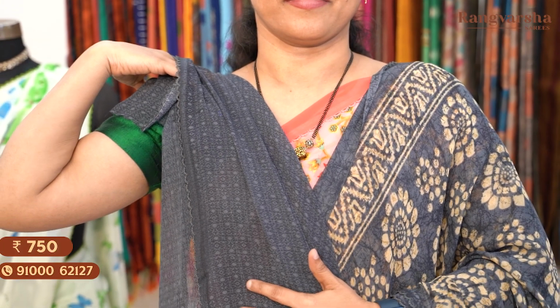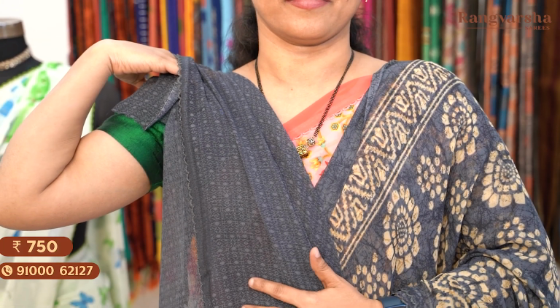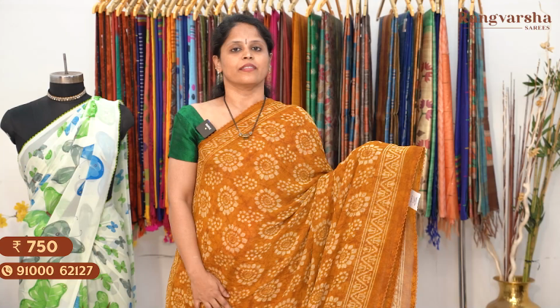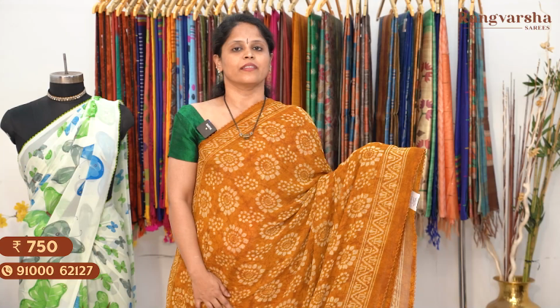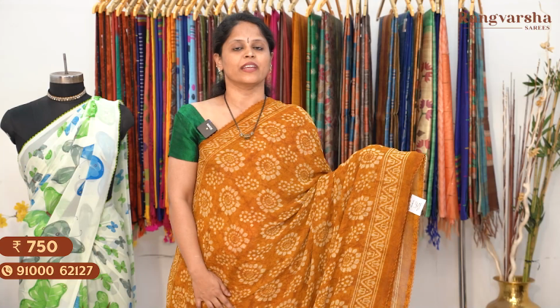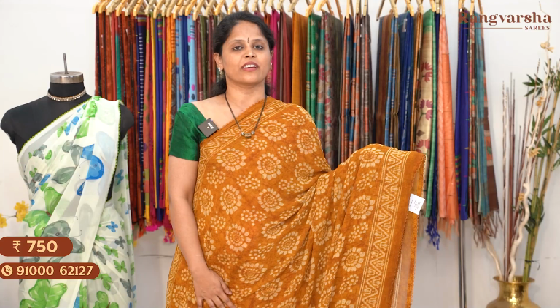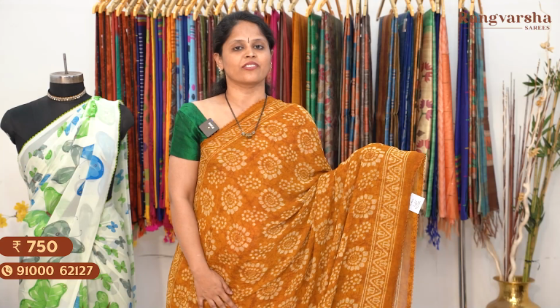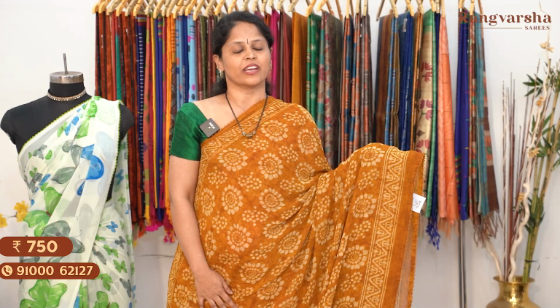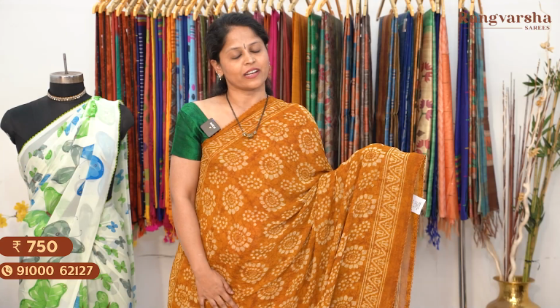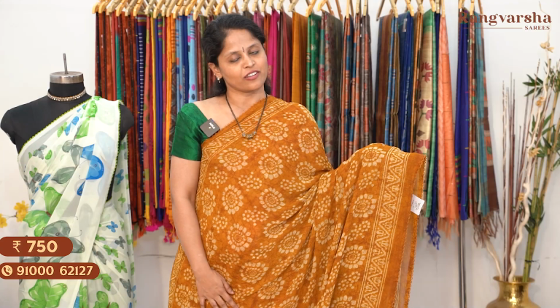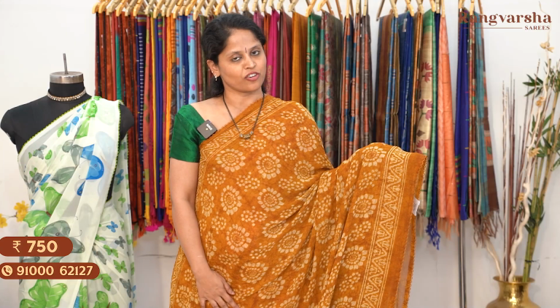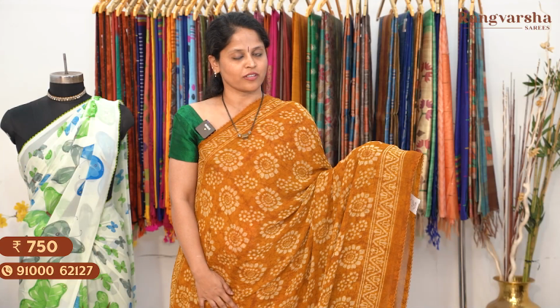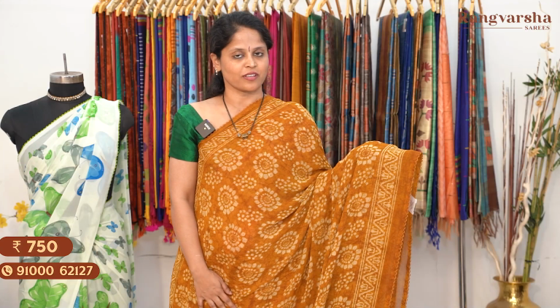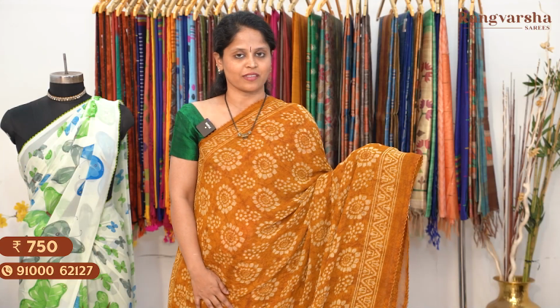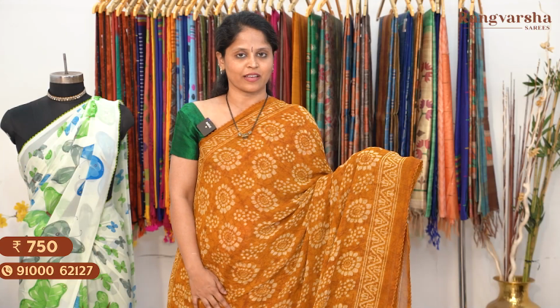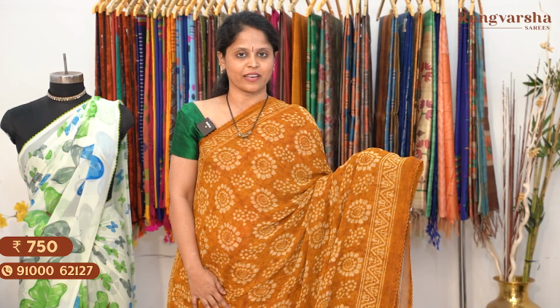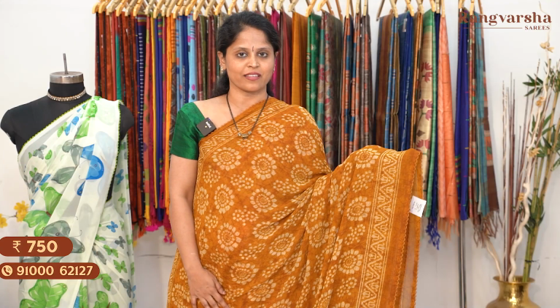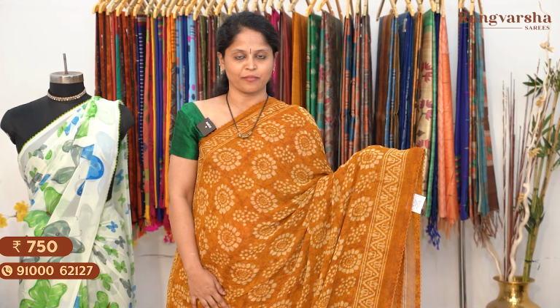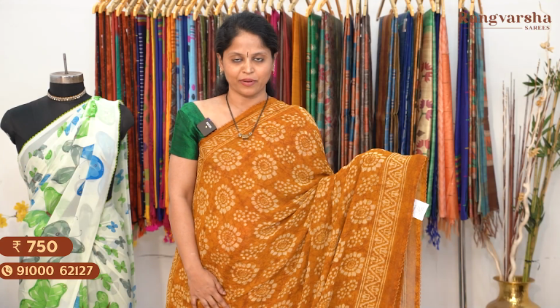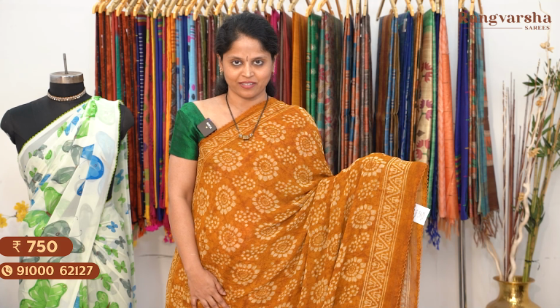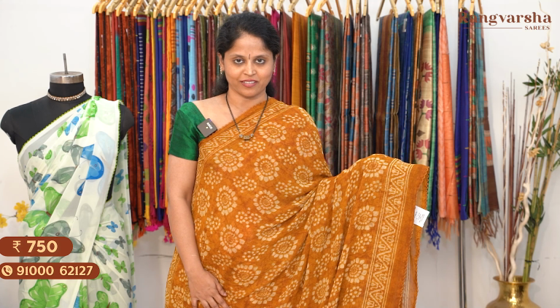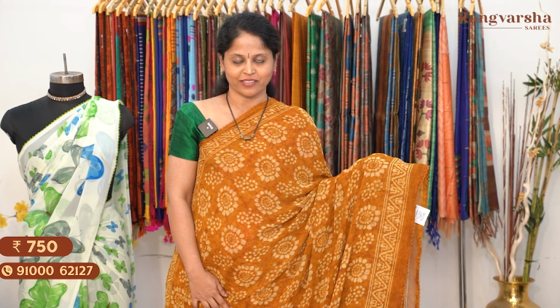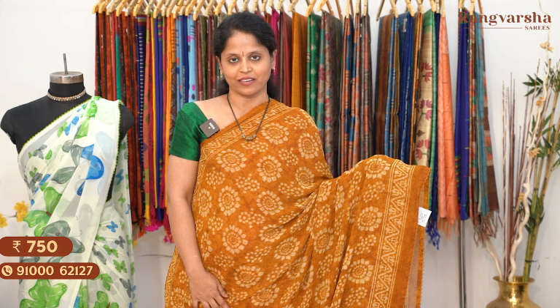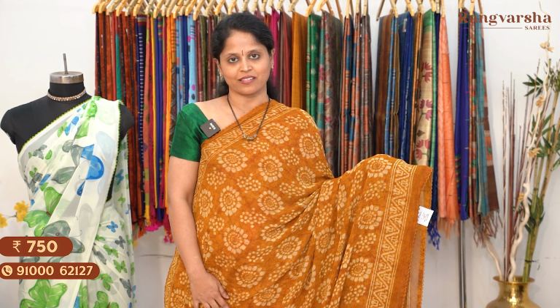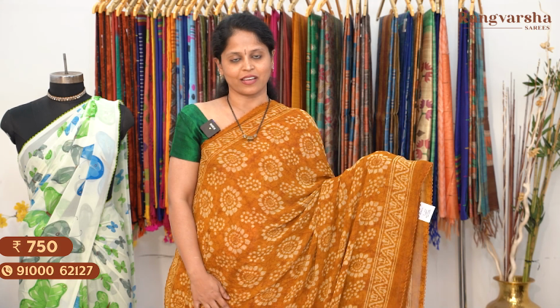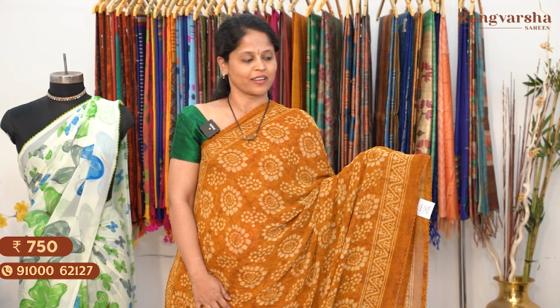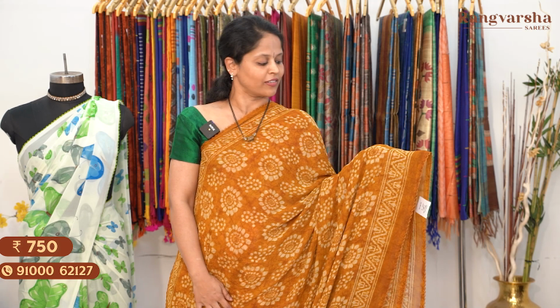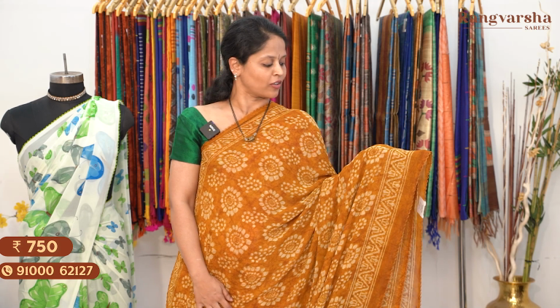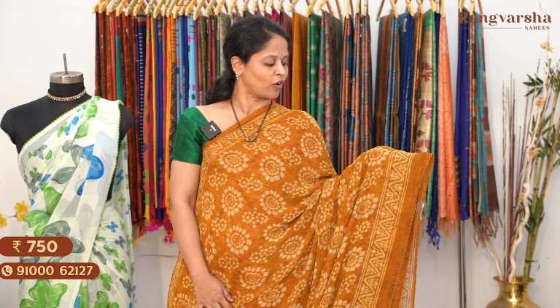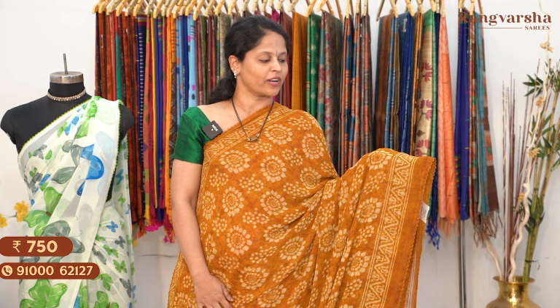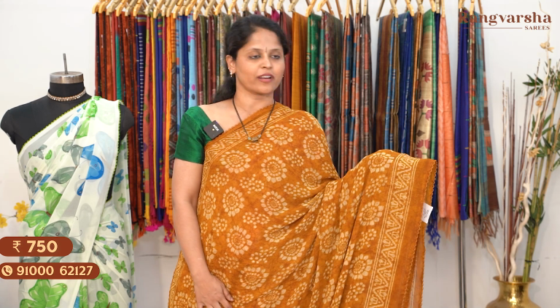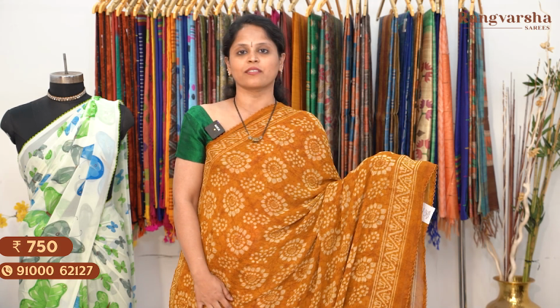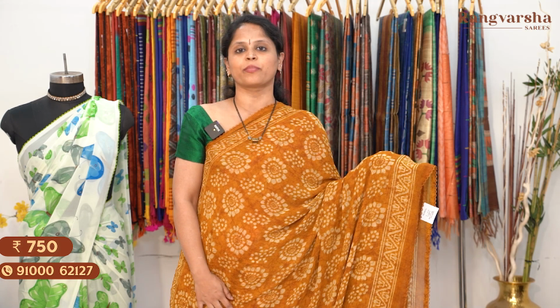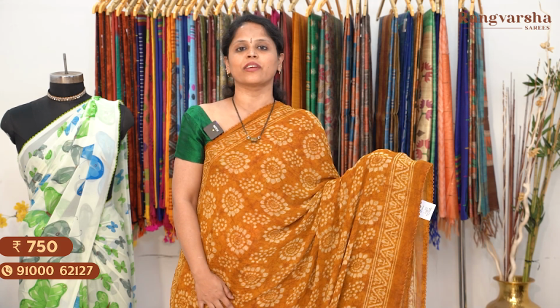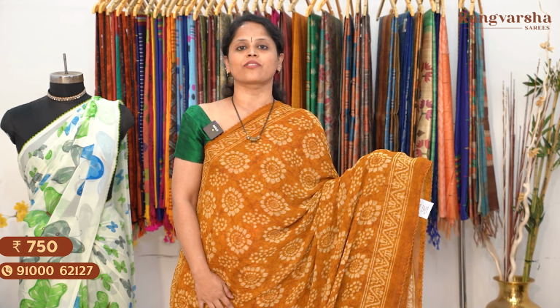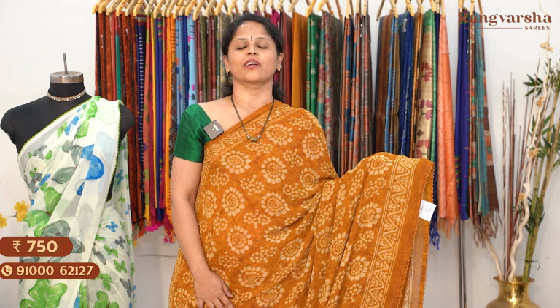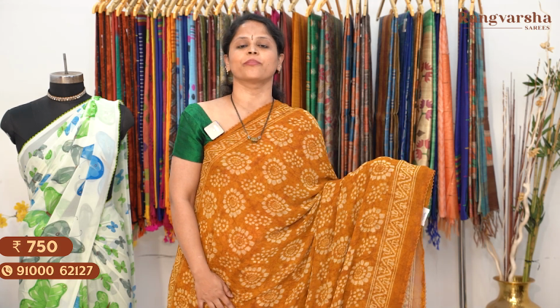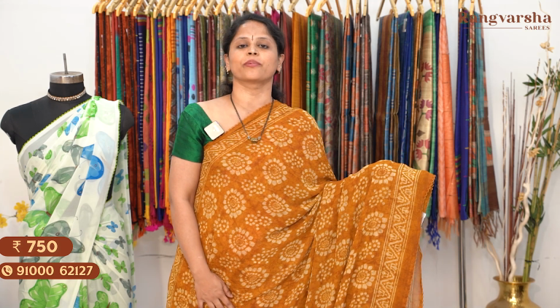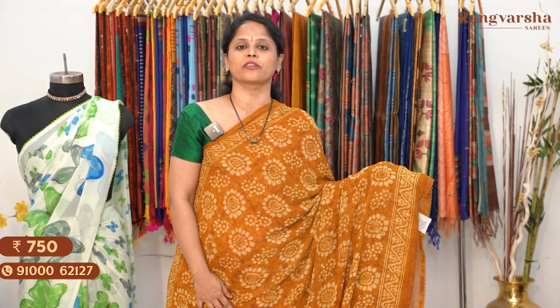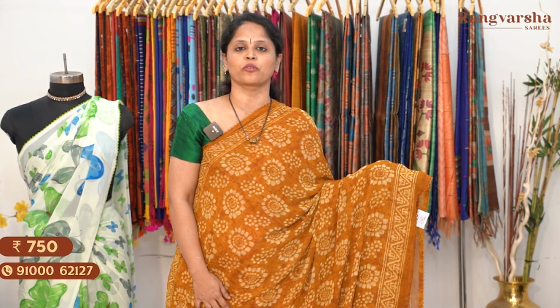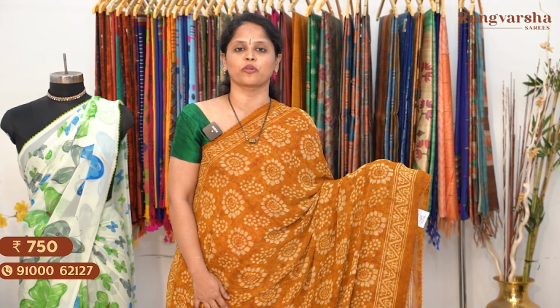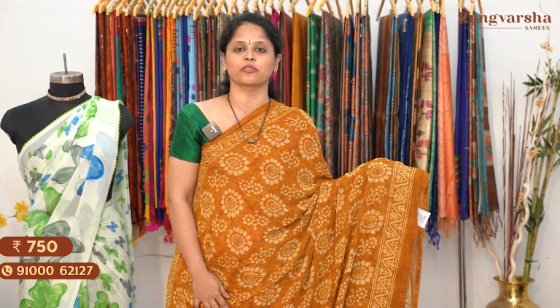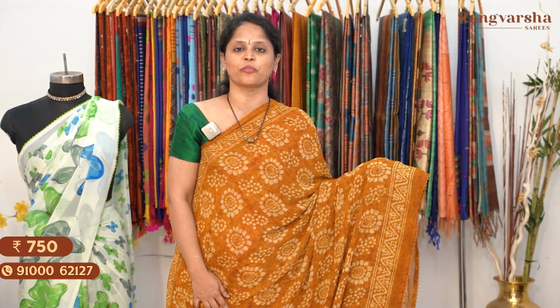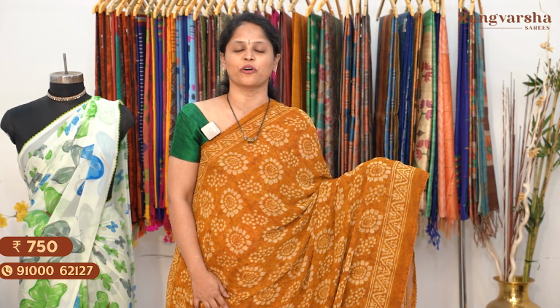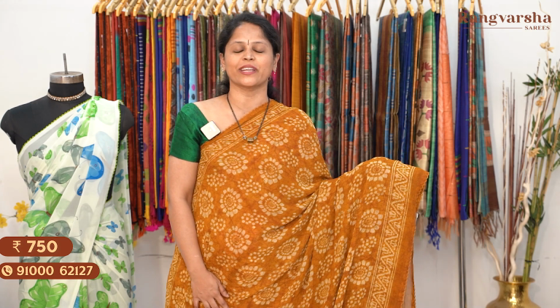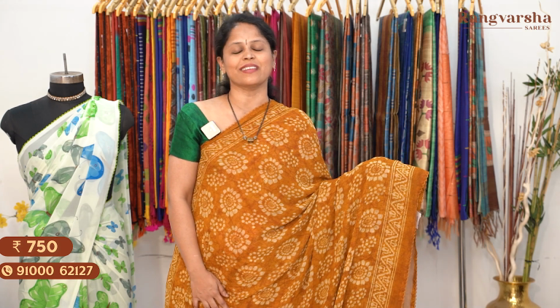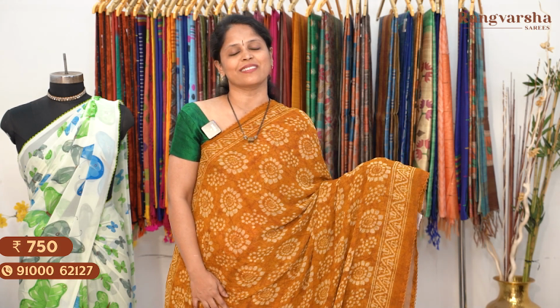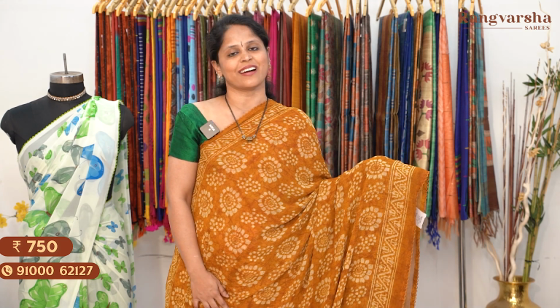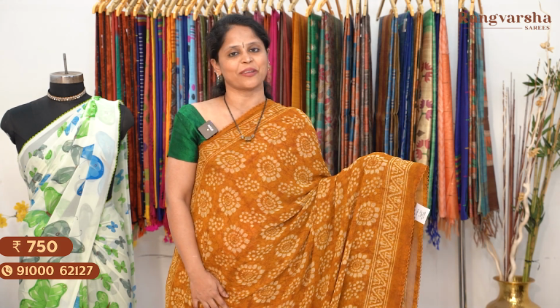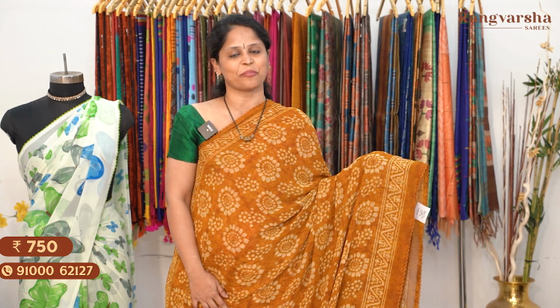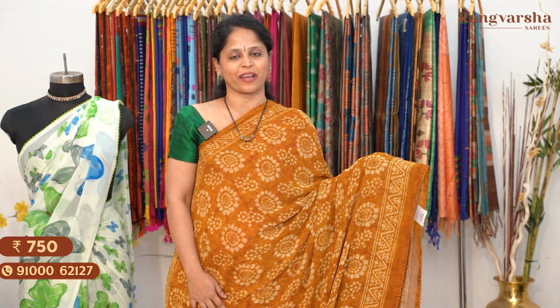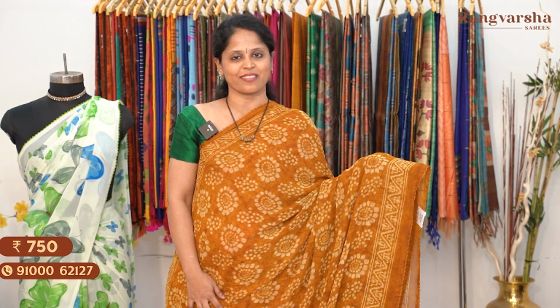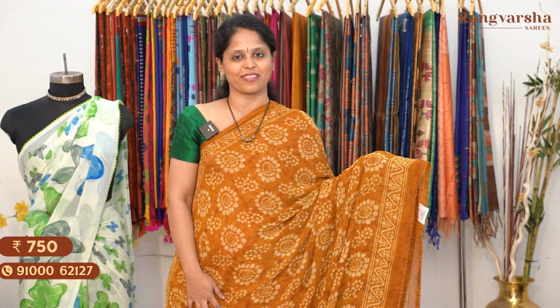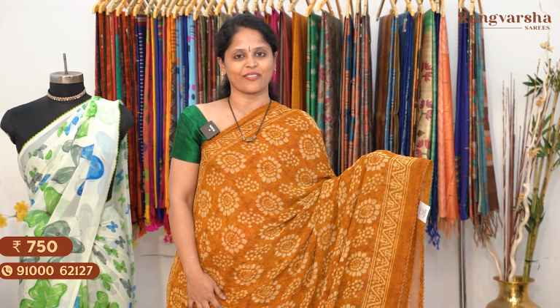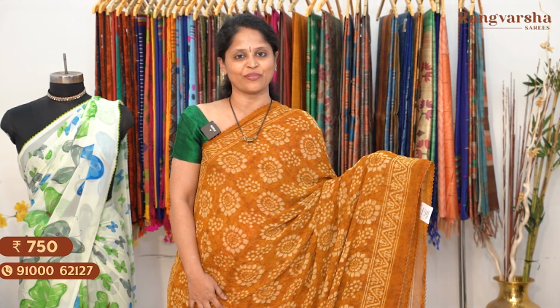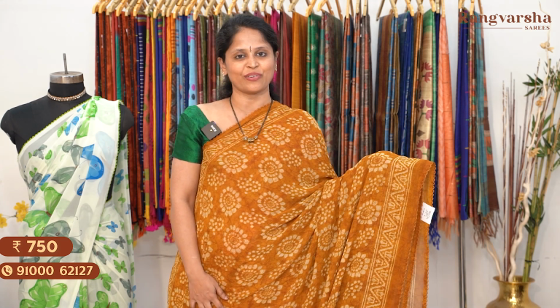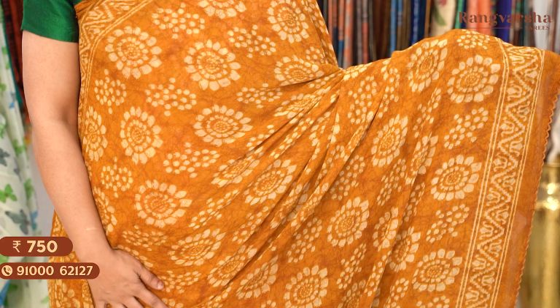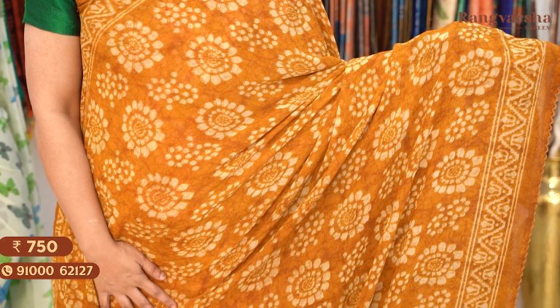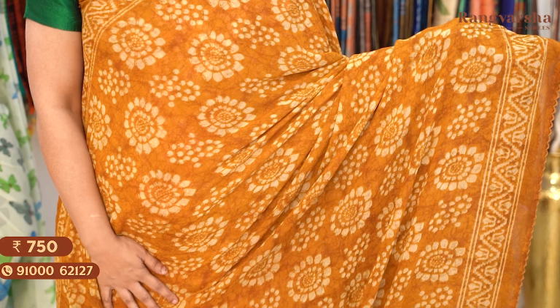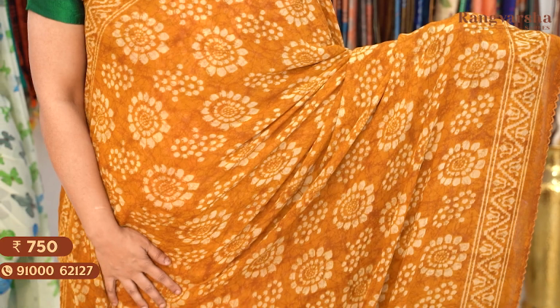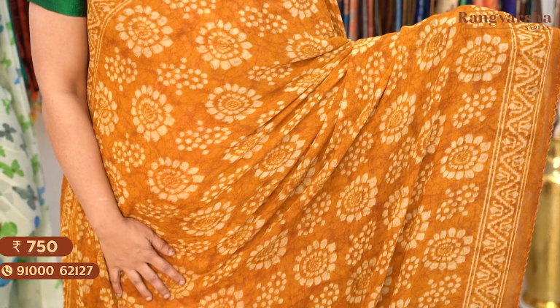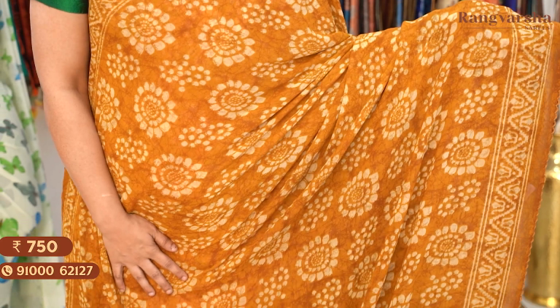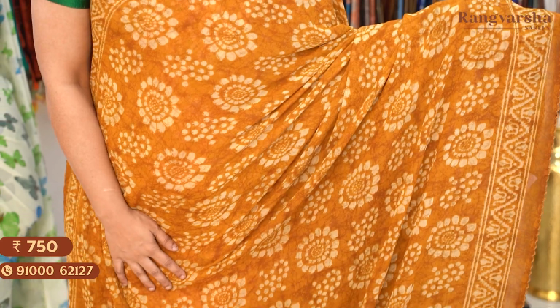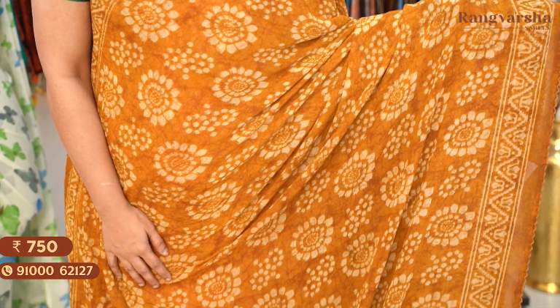The next shade is a mustard colour saree with a contrast beige colour print throughout the body. Saree price: Rs. 750, free shipping.